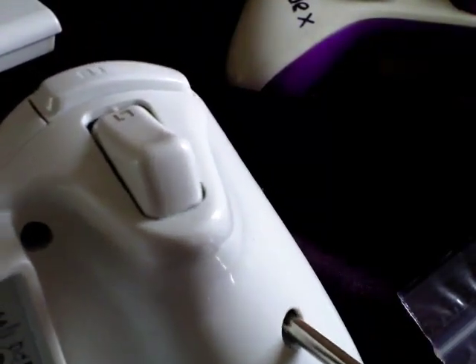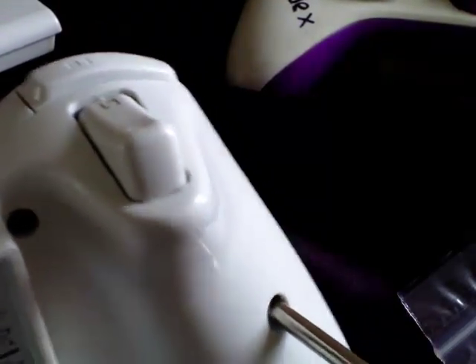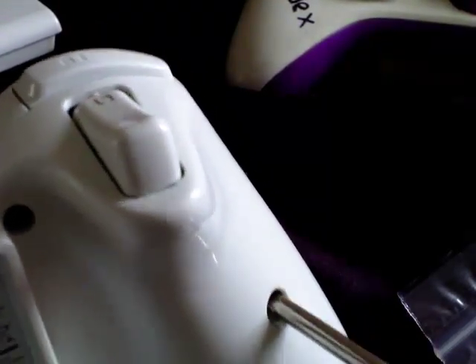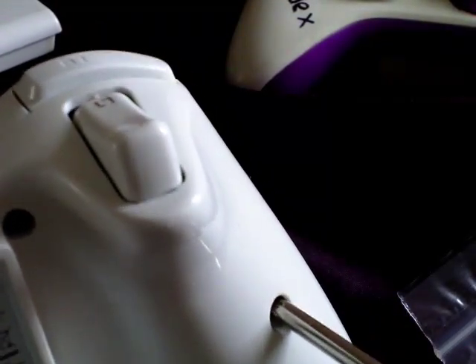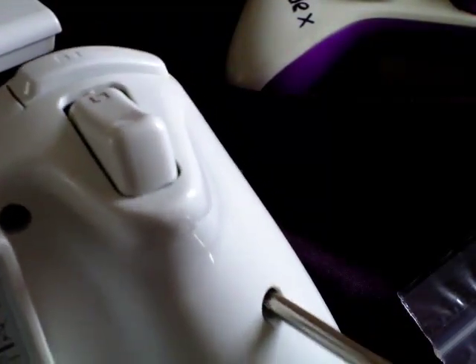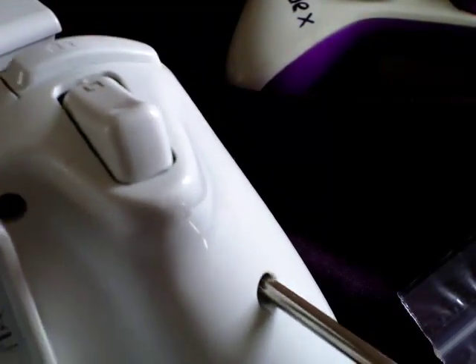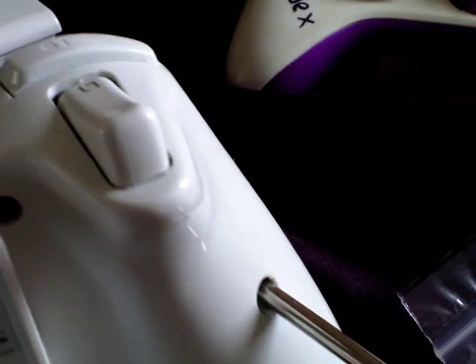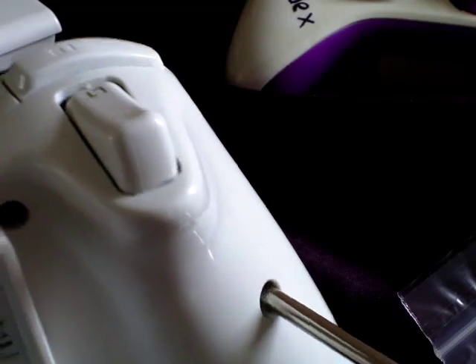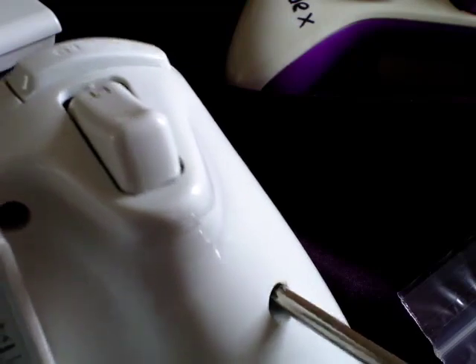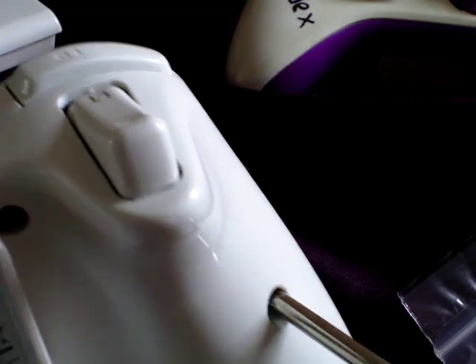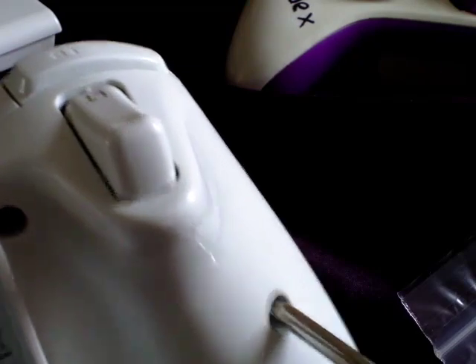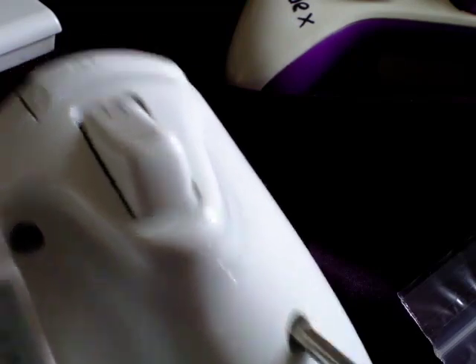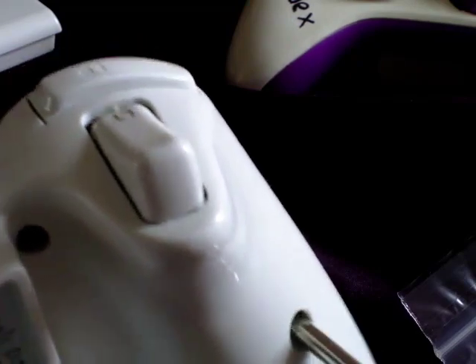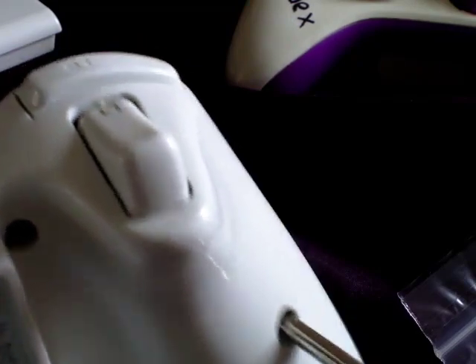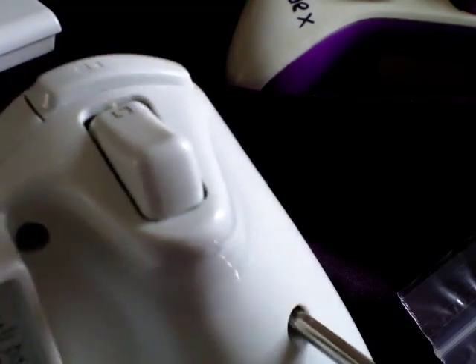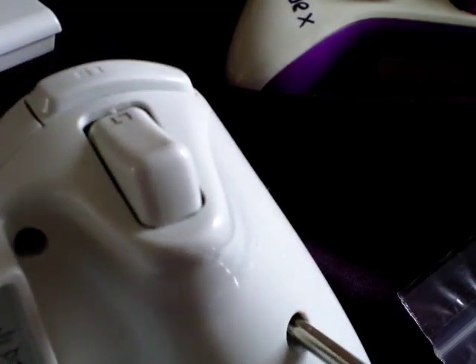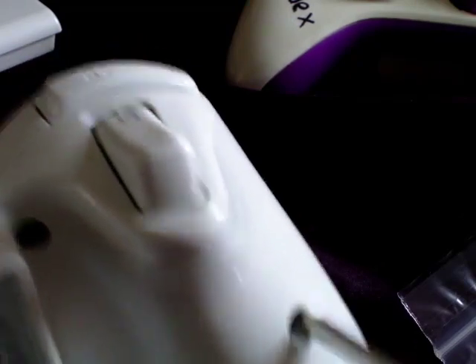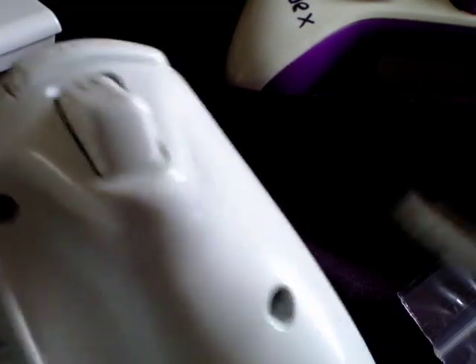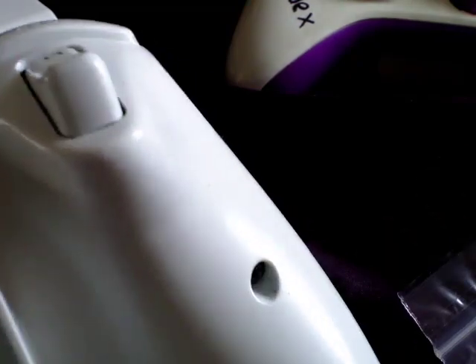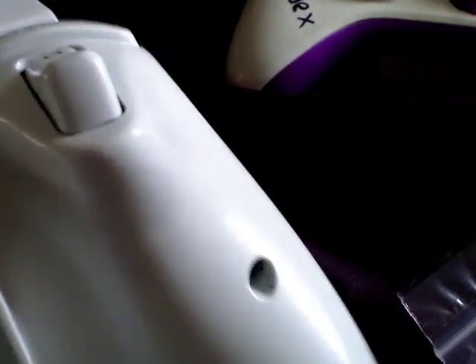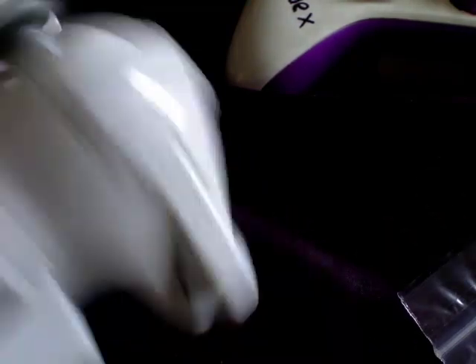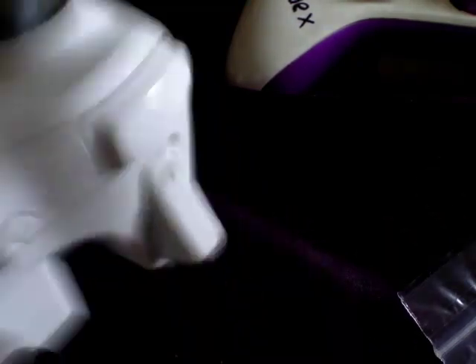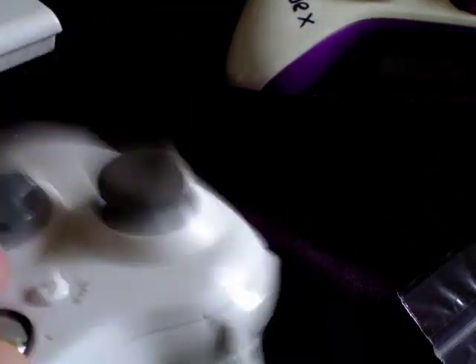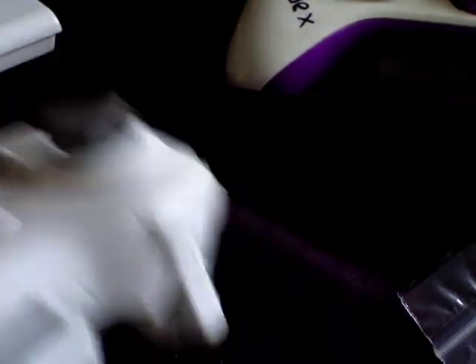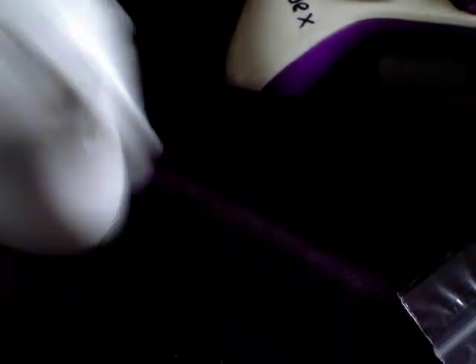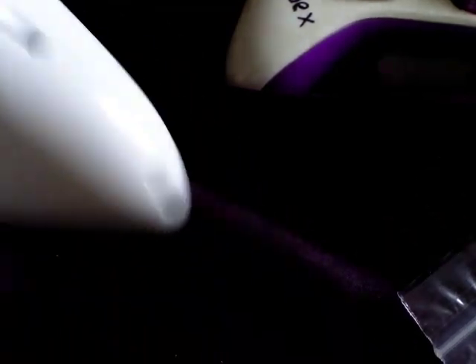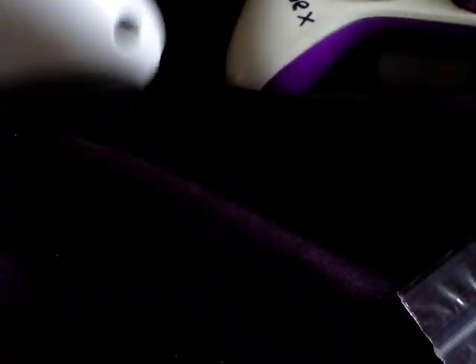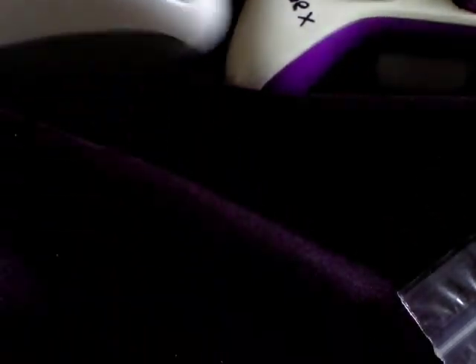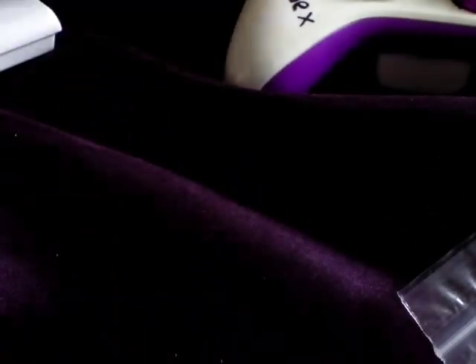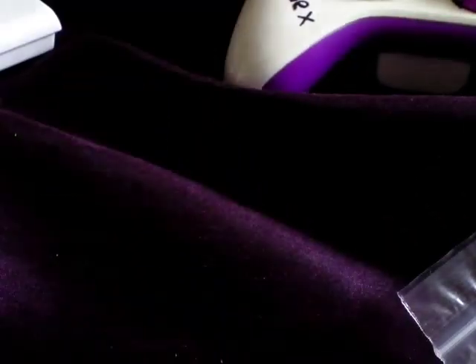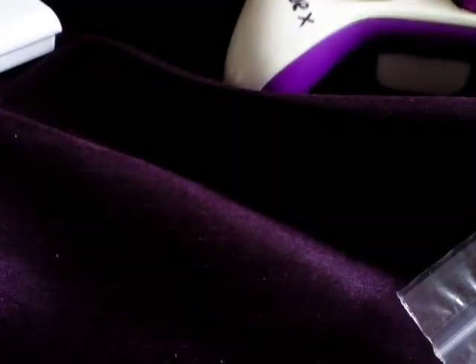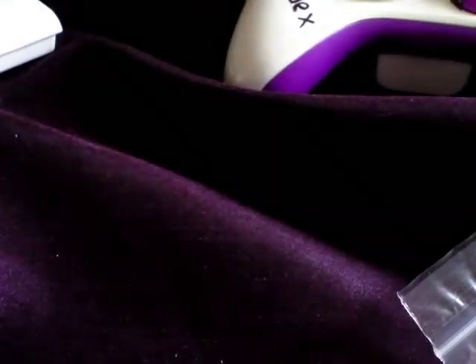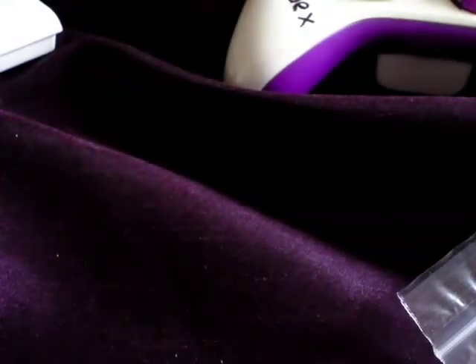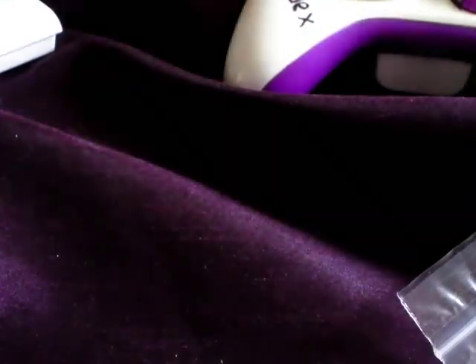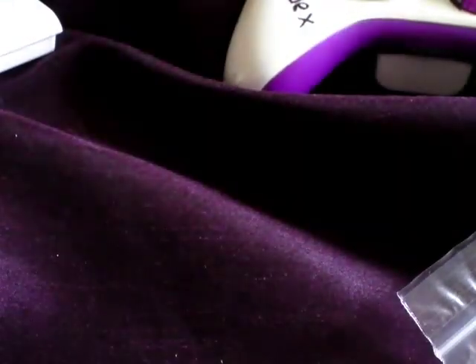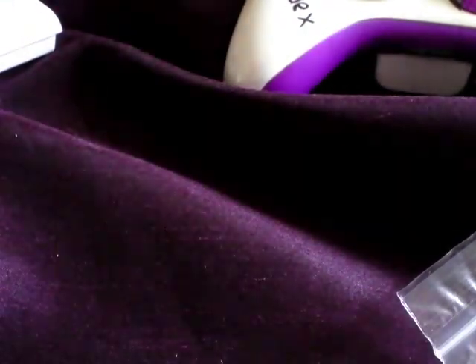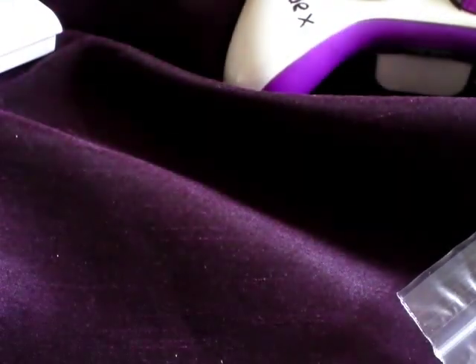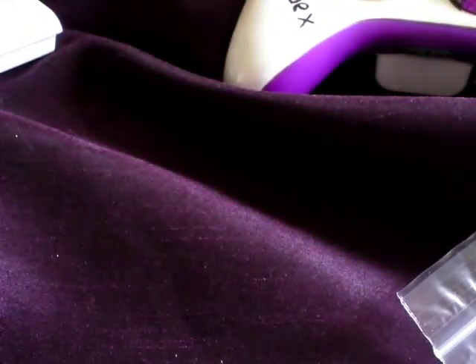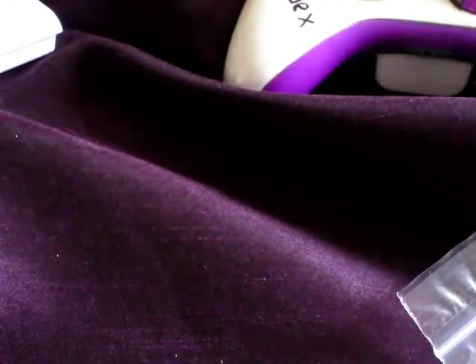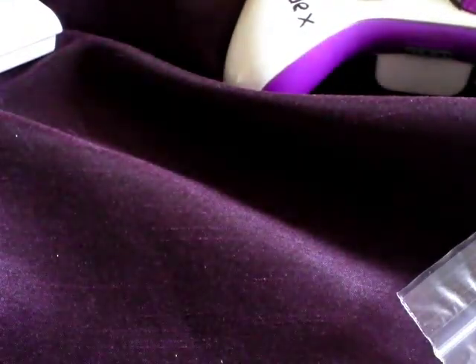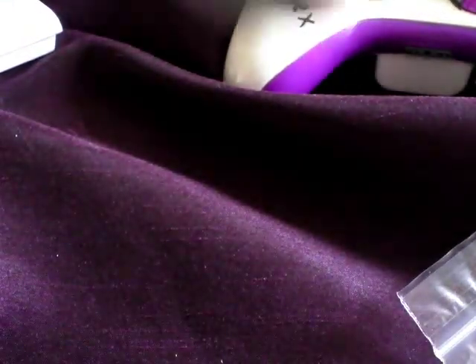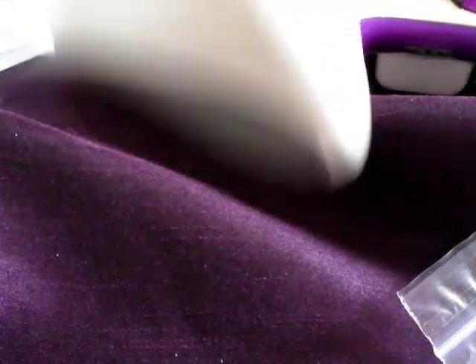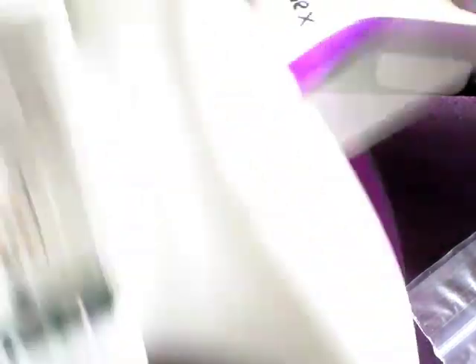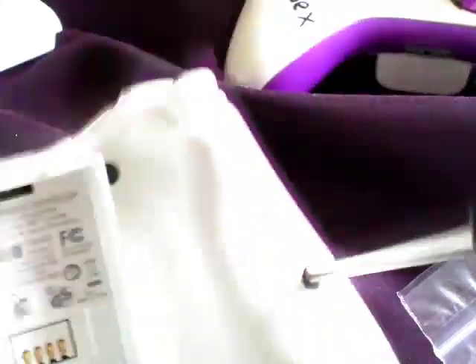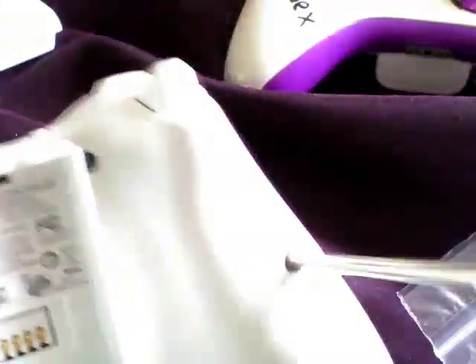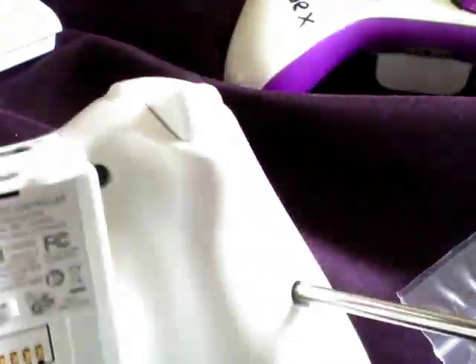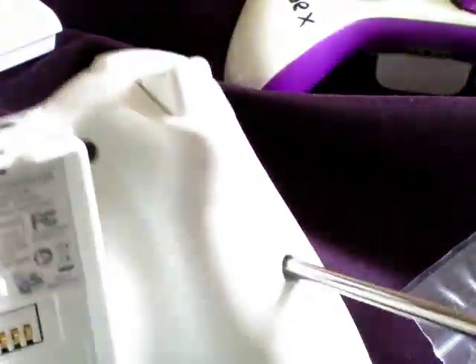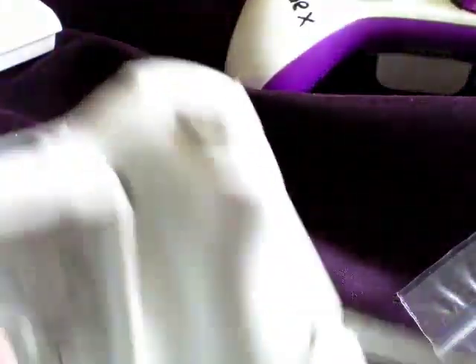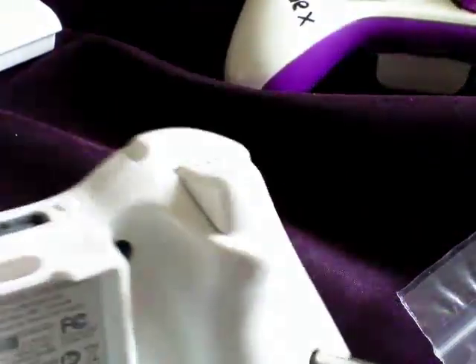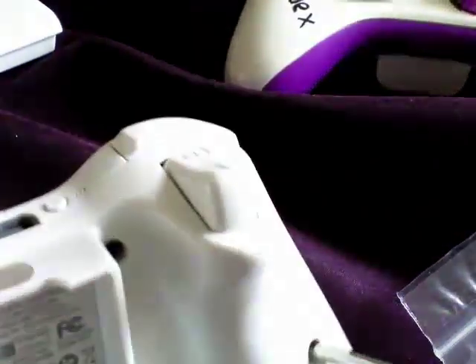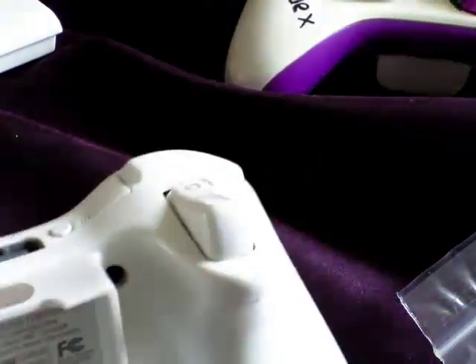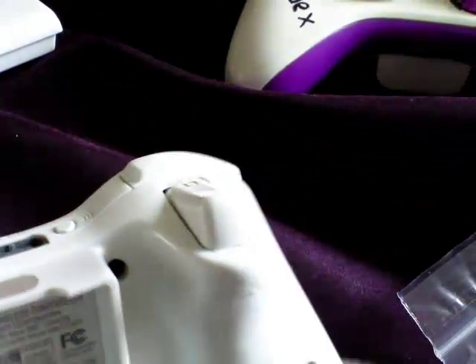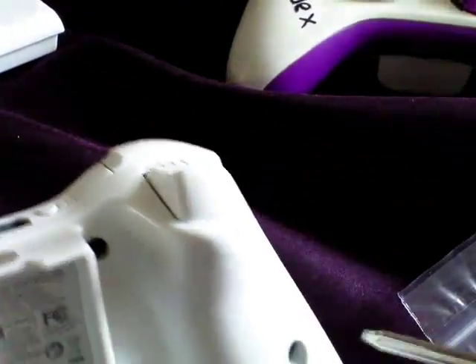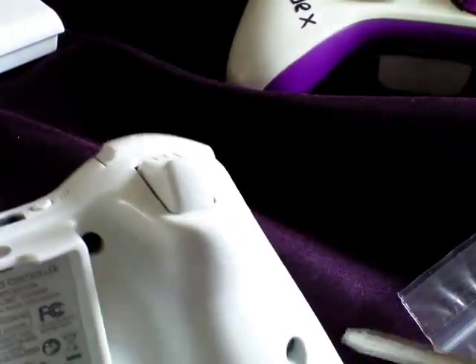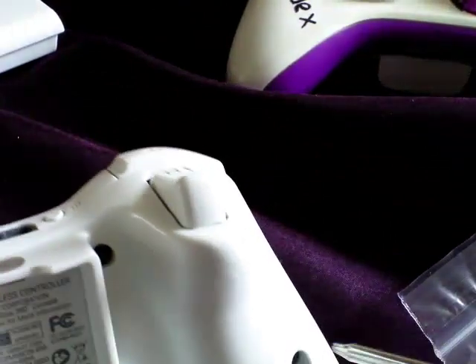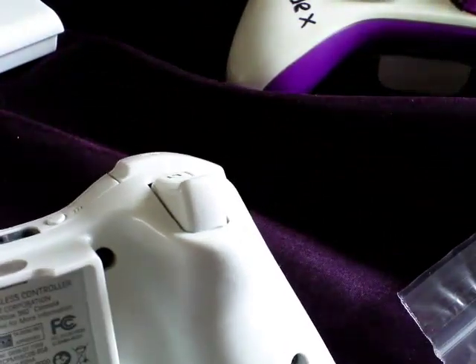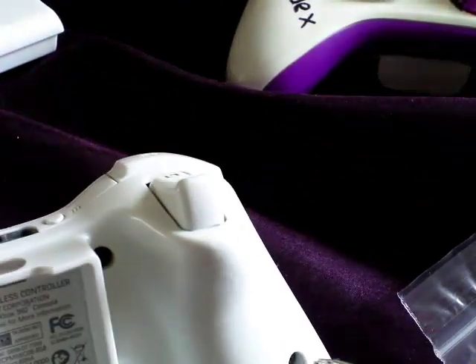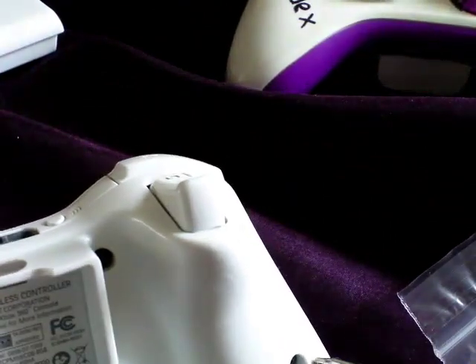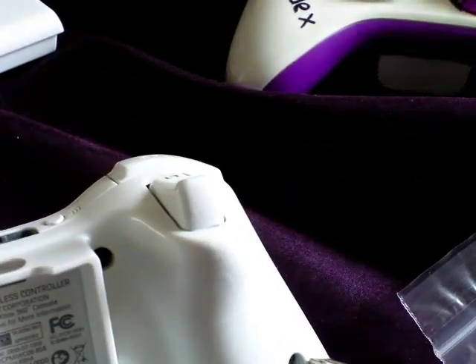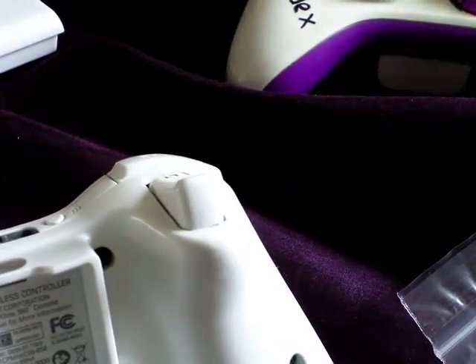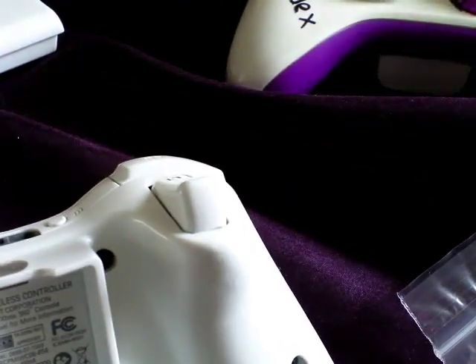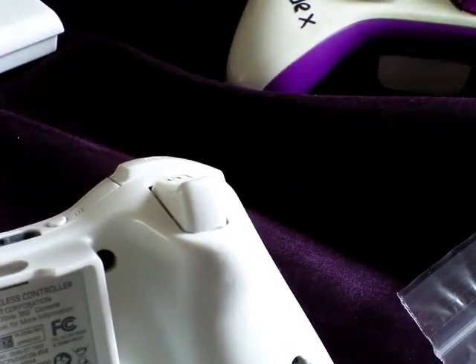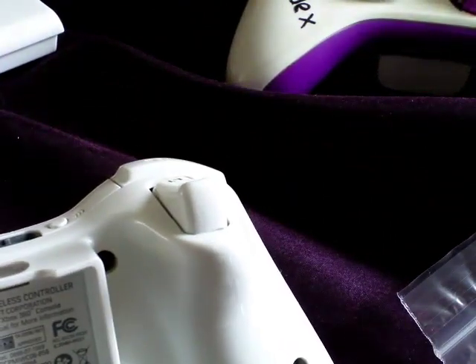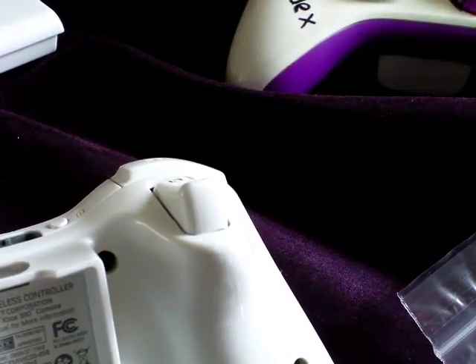Might help with the screwdriver that's in the screw. I'm completely forgetting I'm recording this.